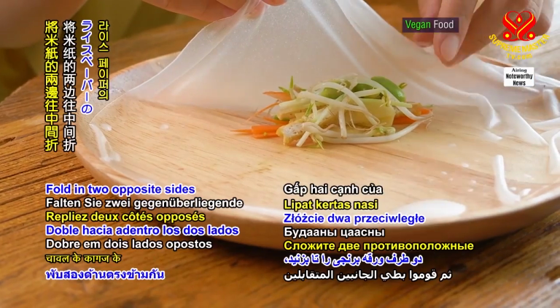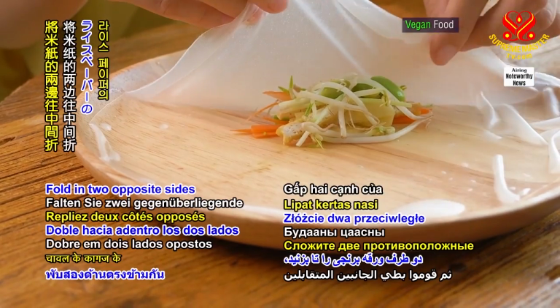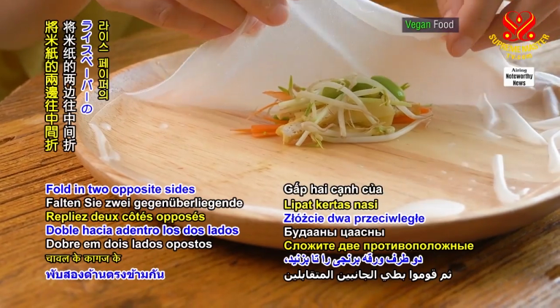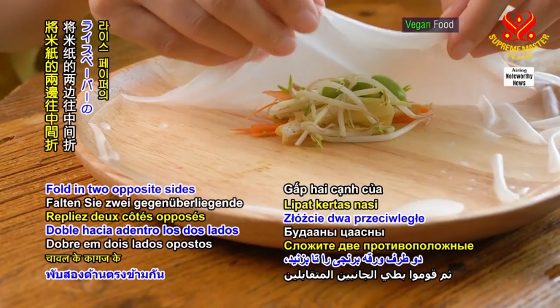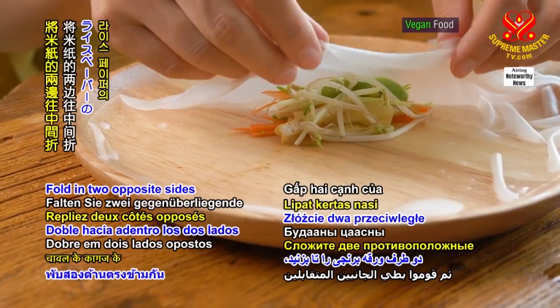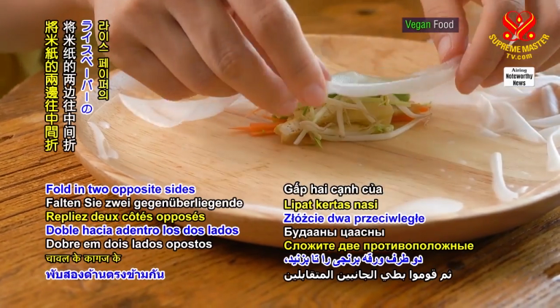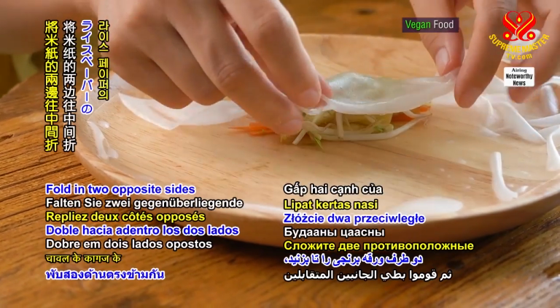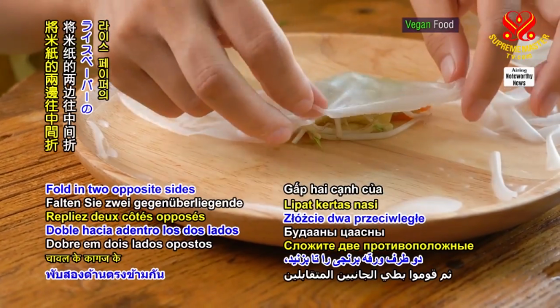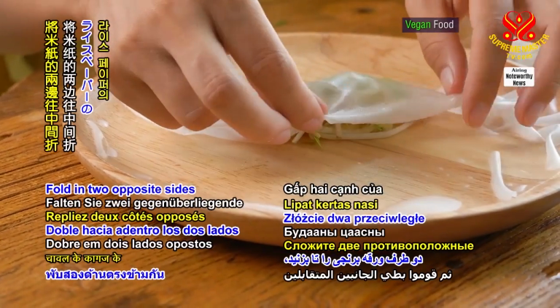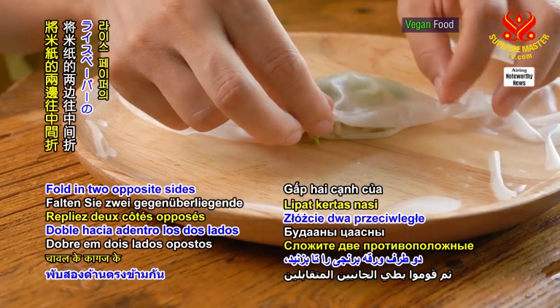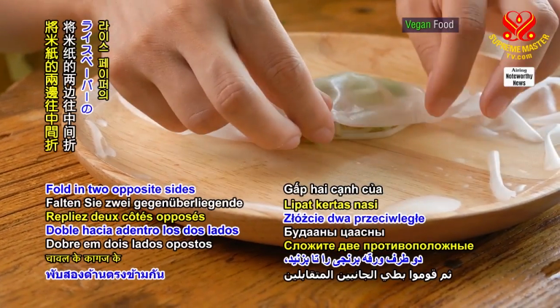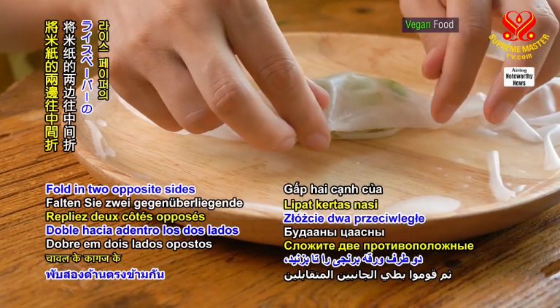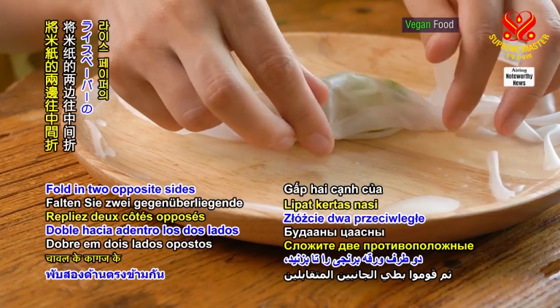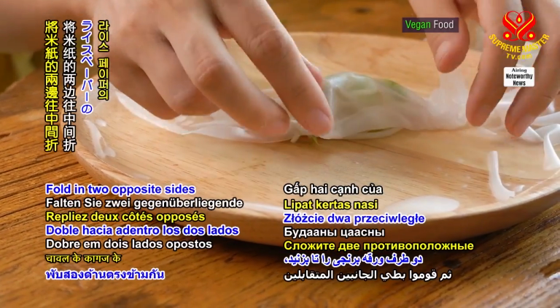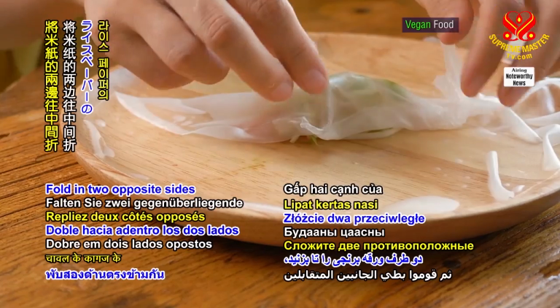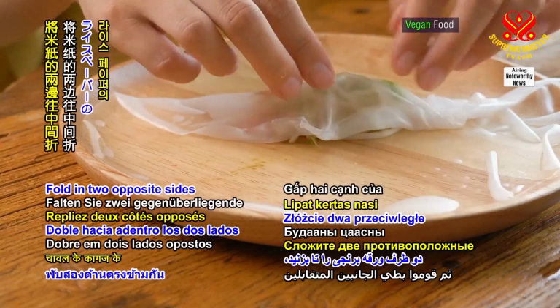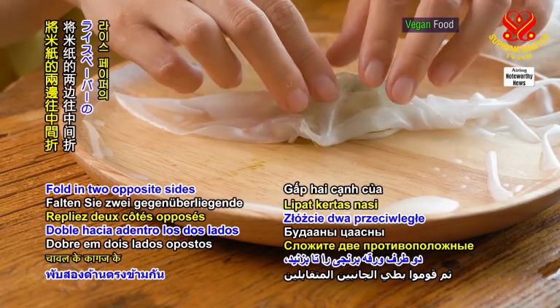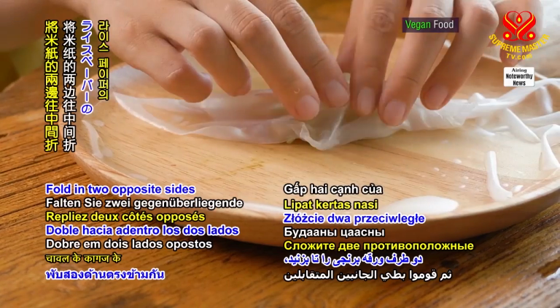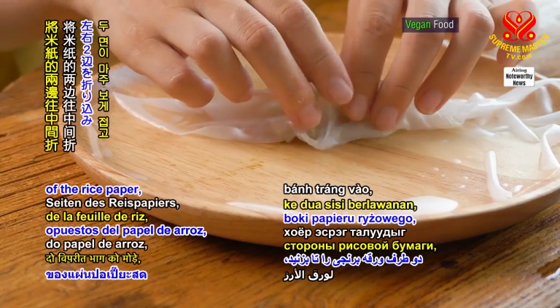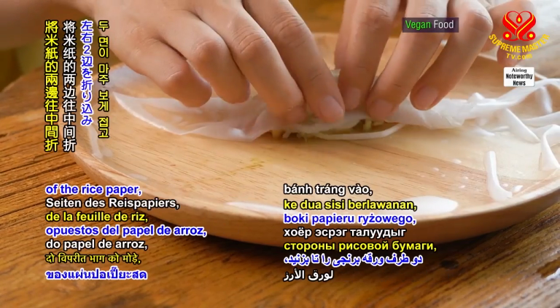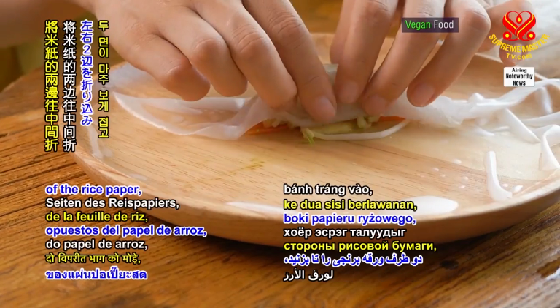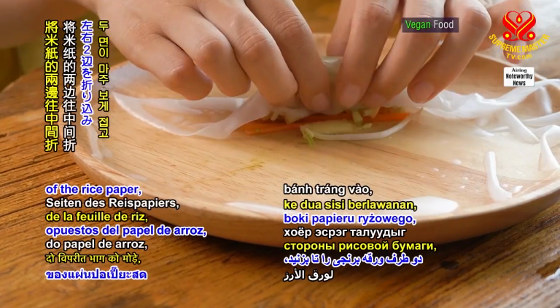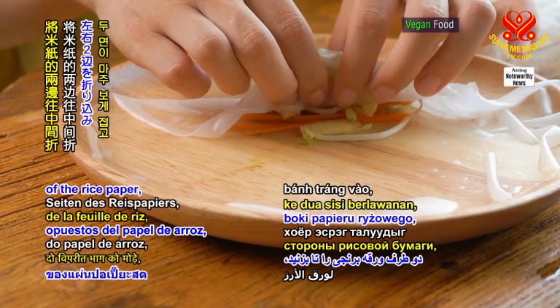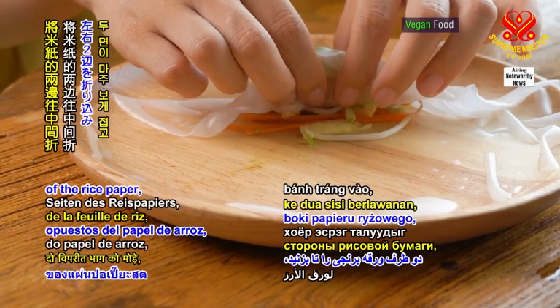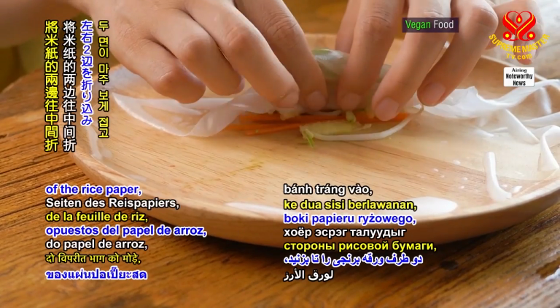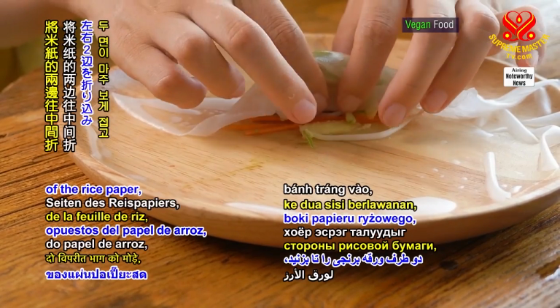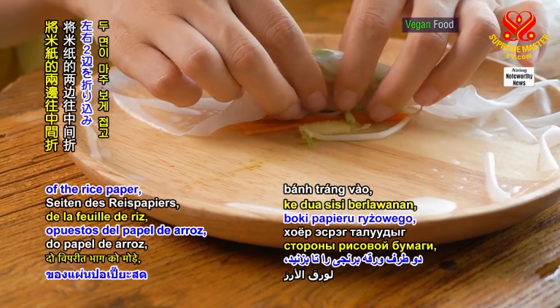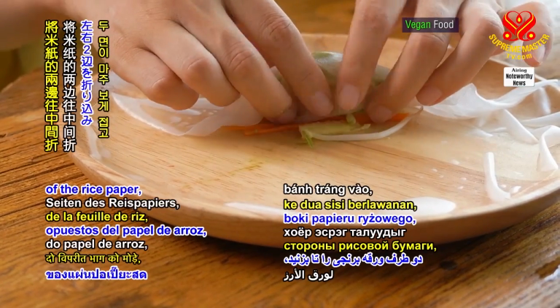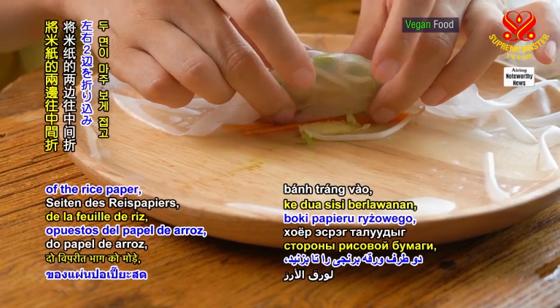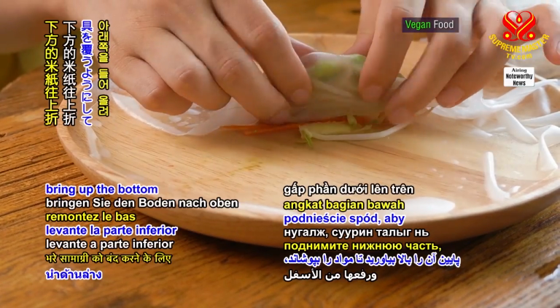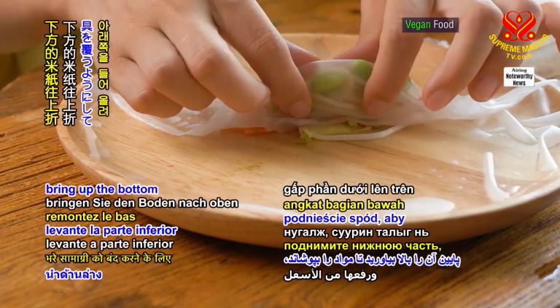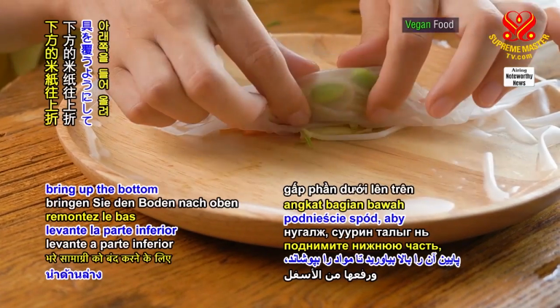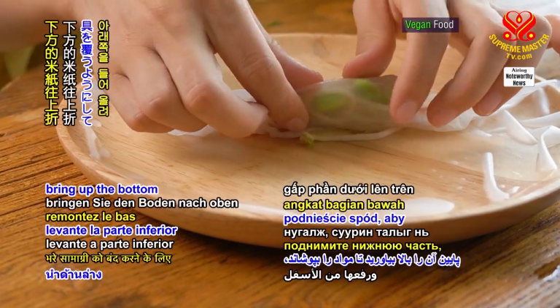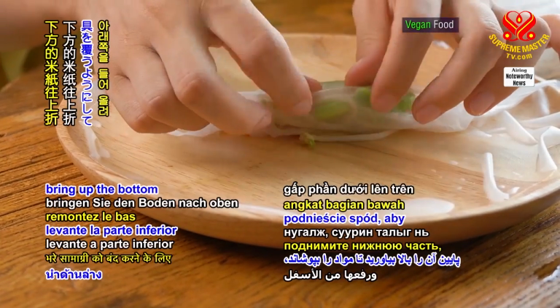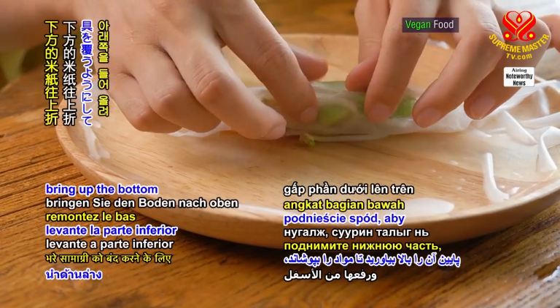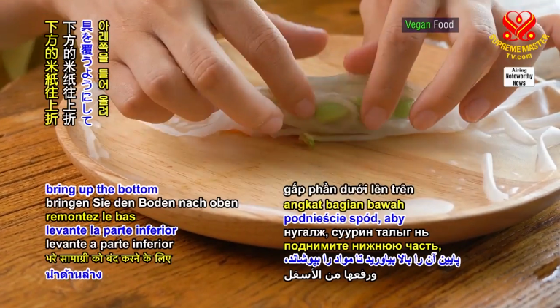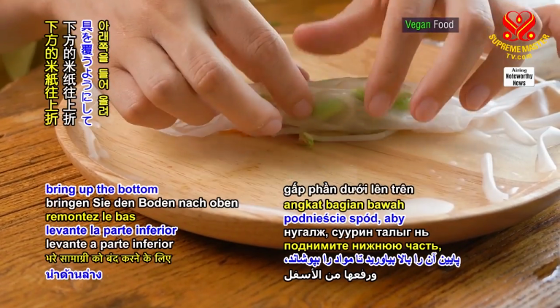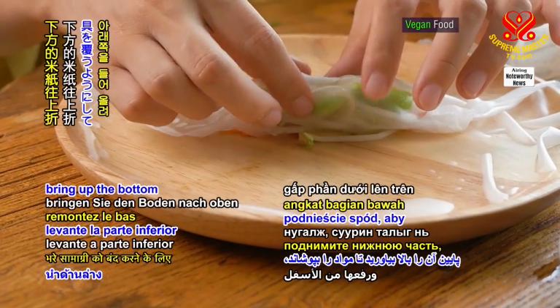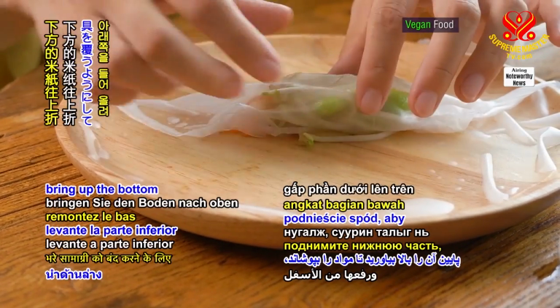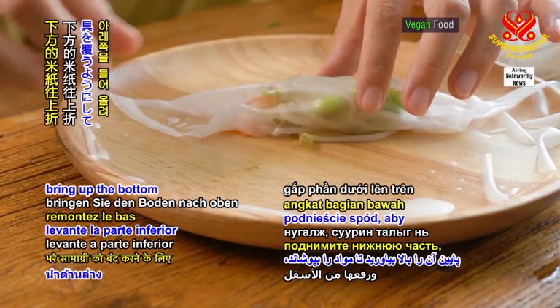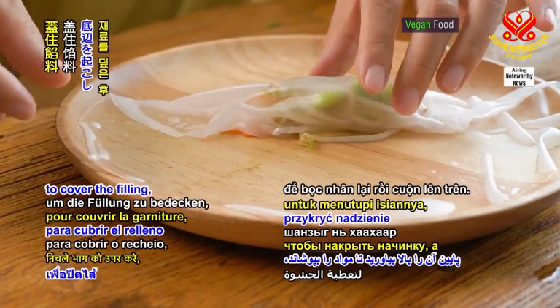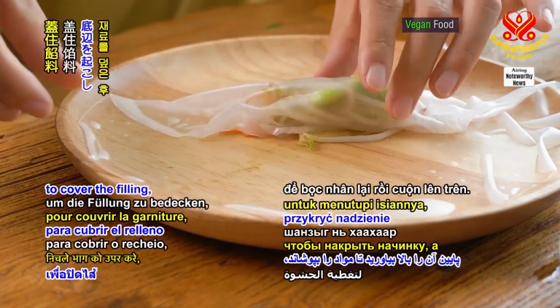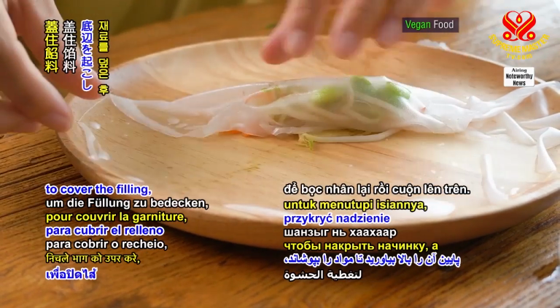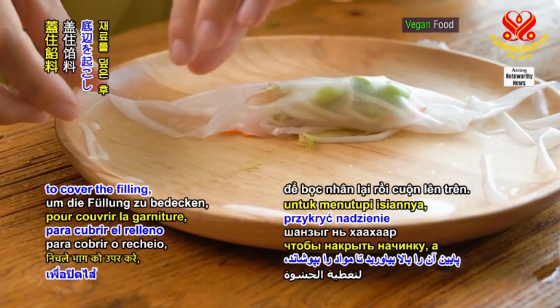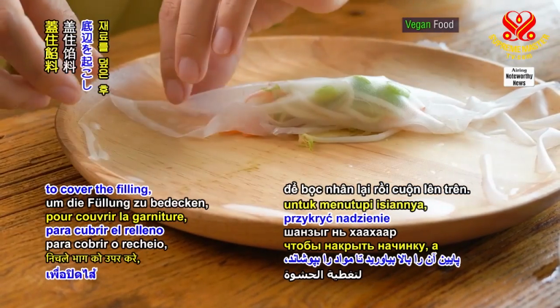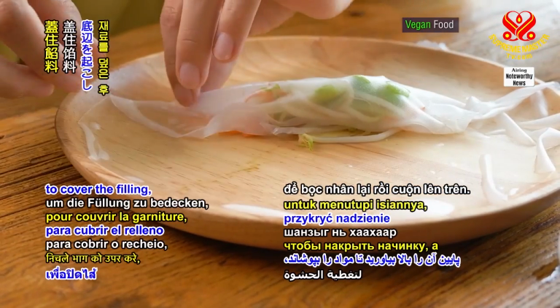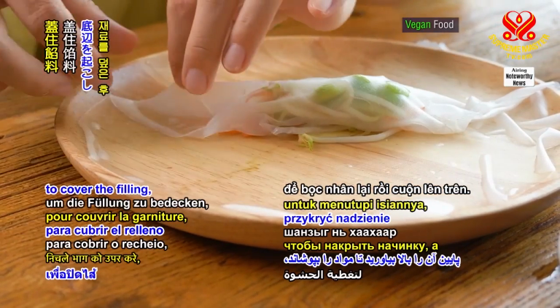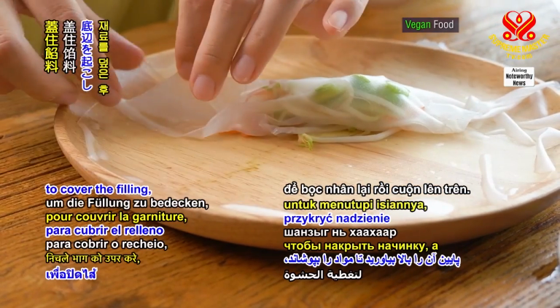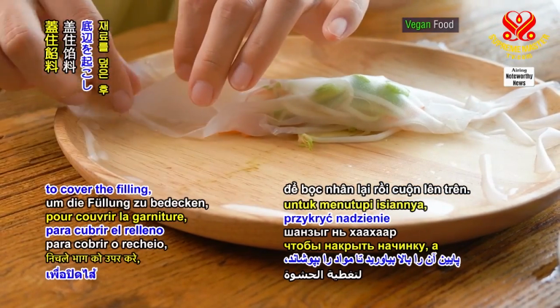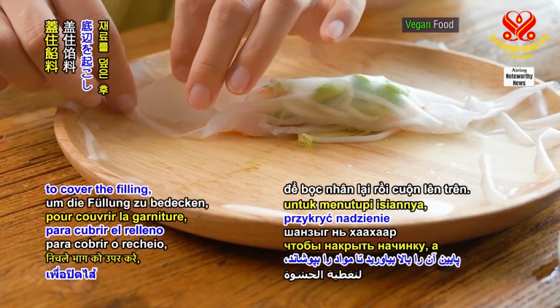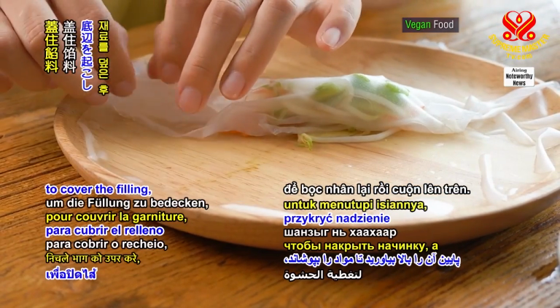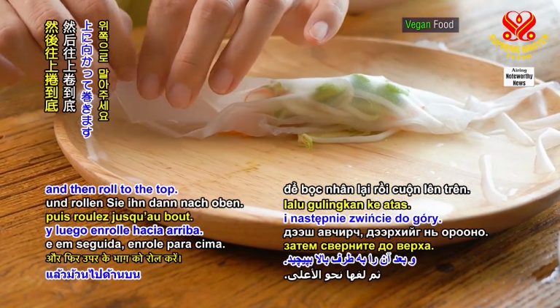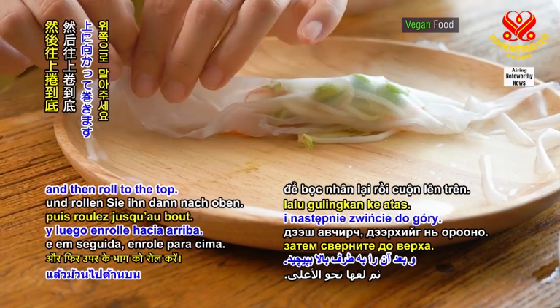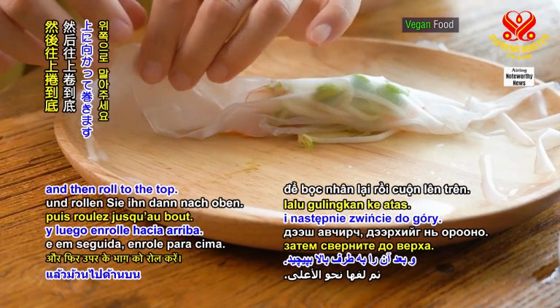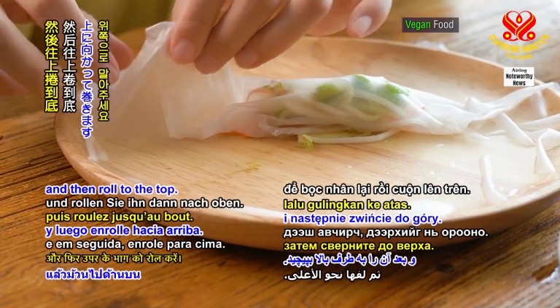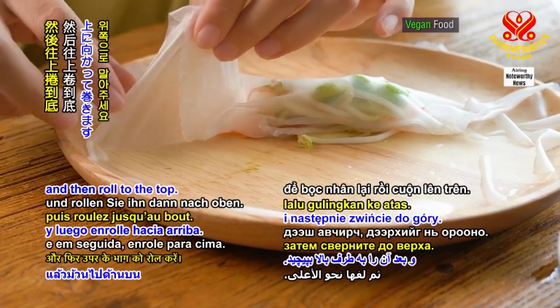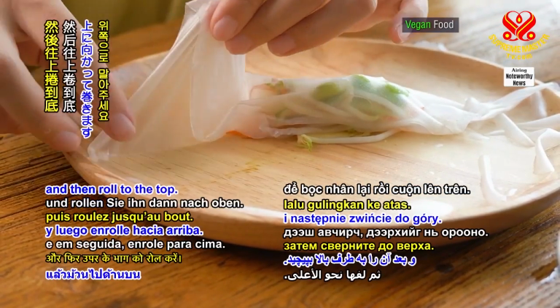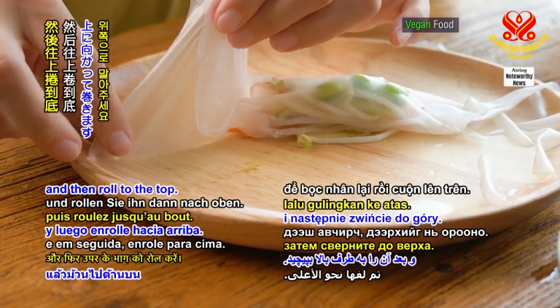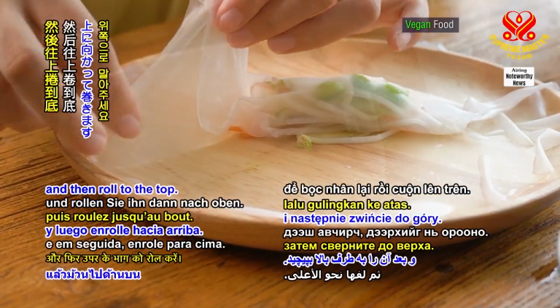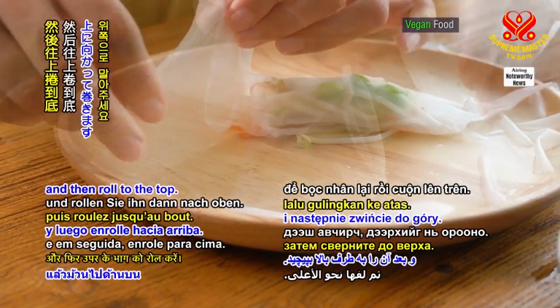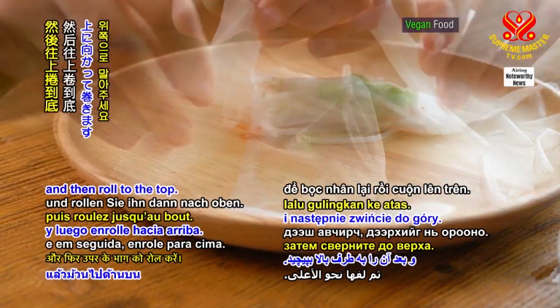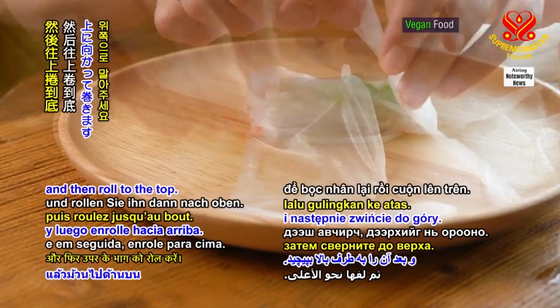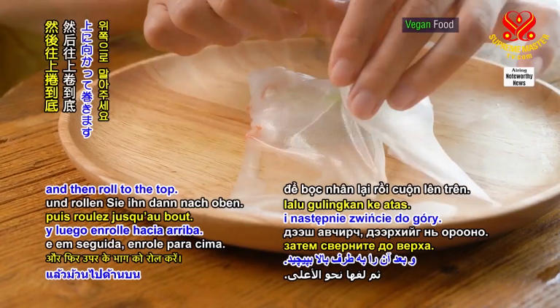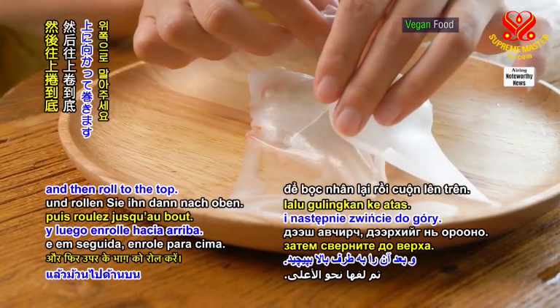Fold in two opposite sides of the rice paper, bring up the bottom to cover the filling, and then roll to the top.